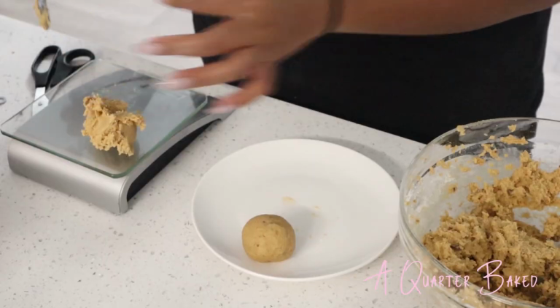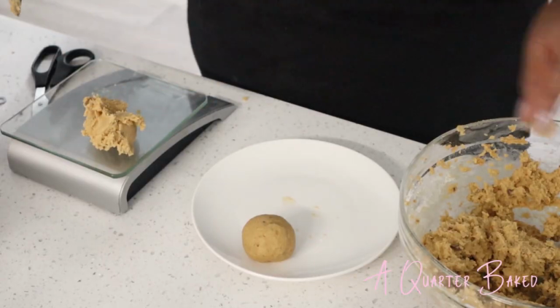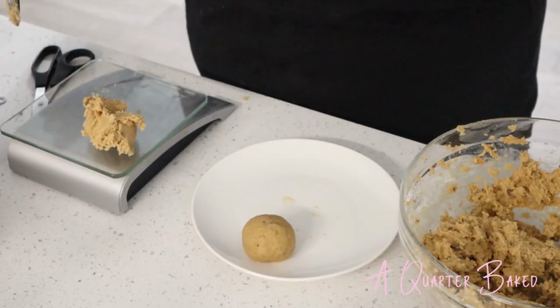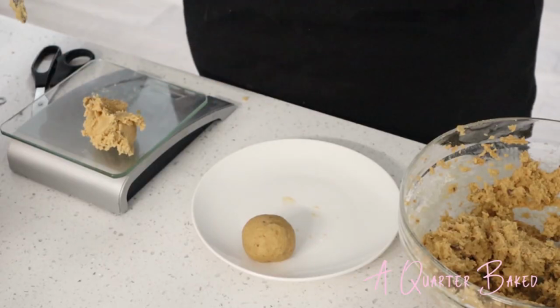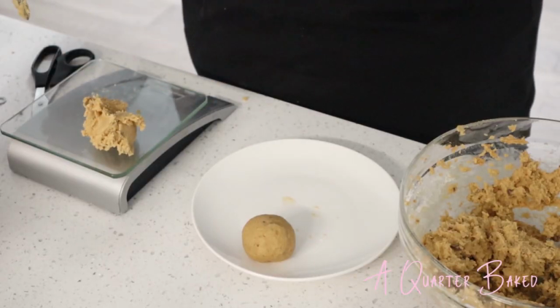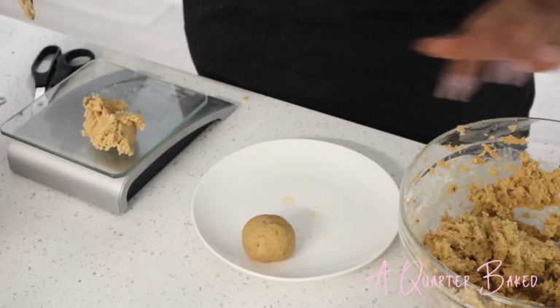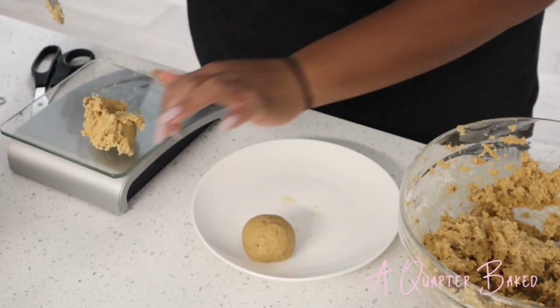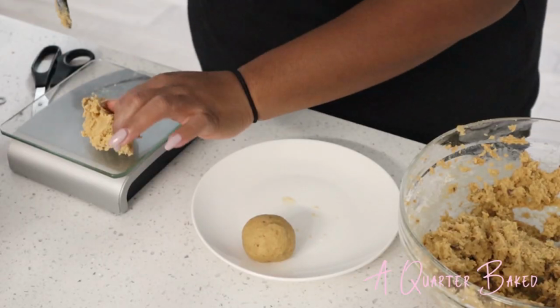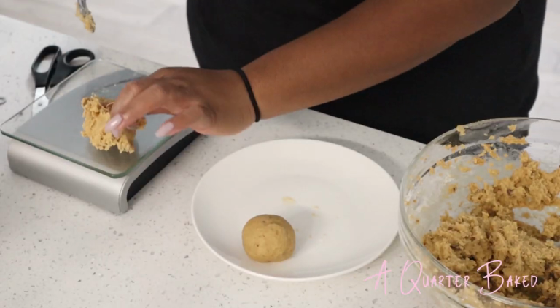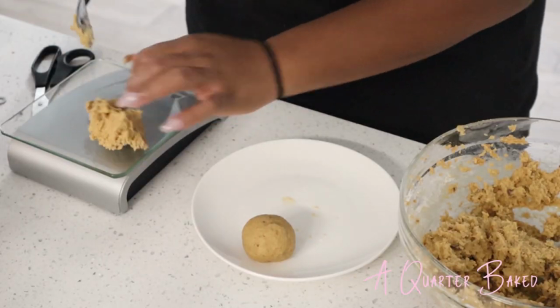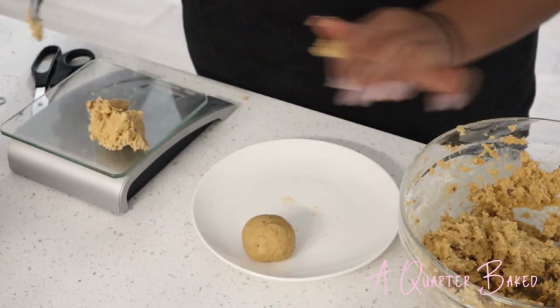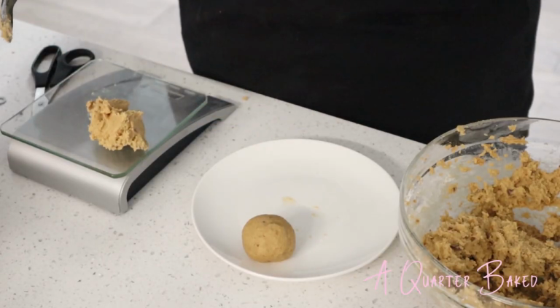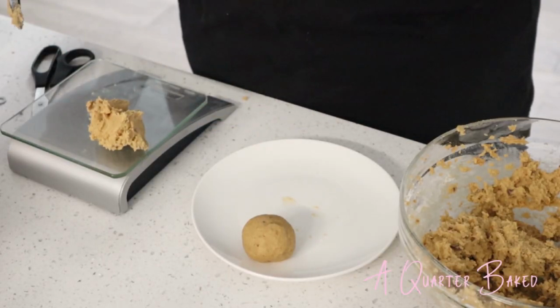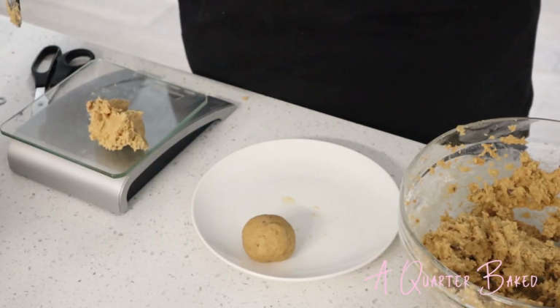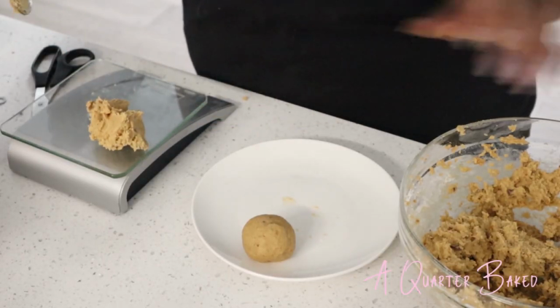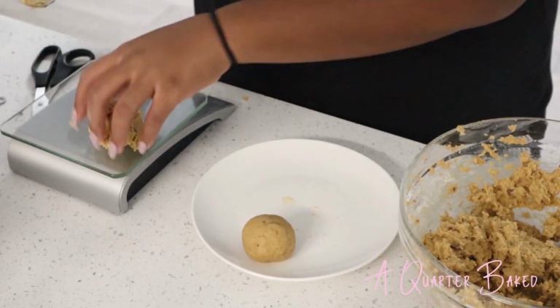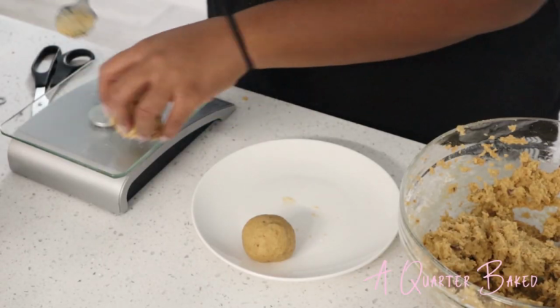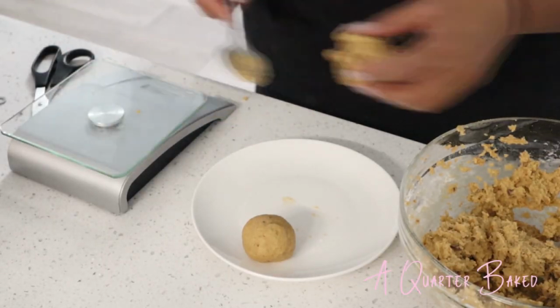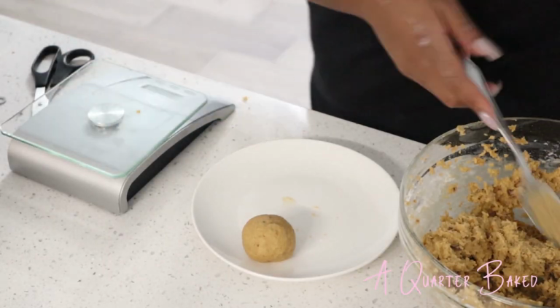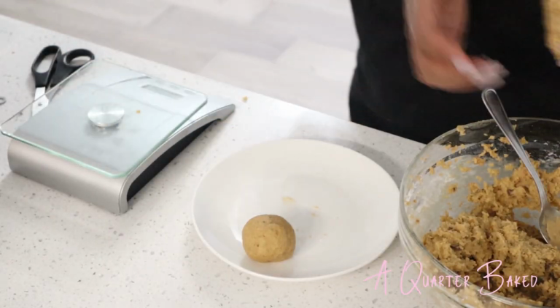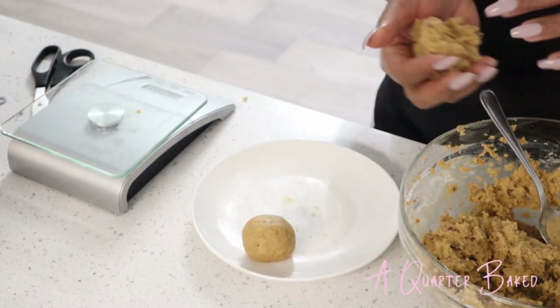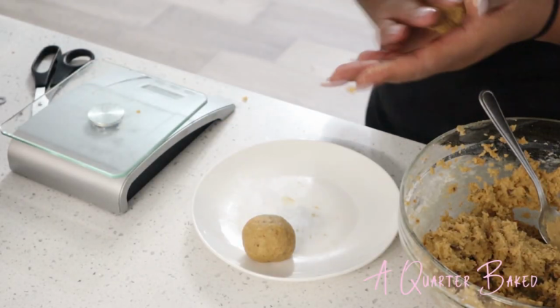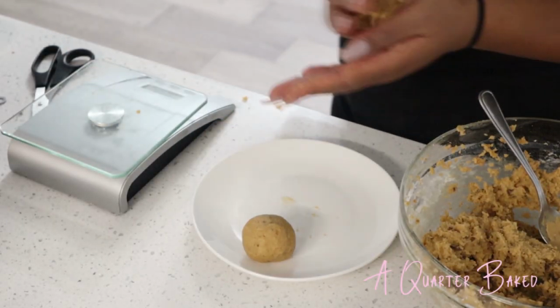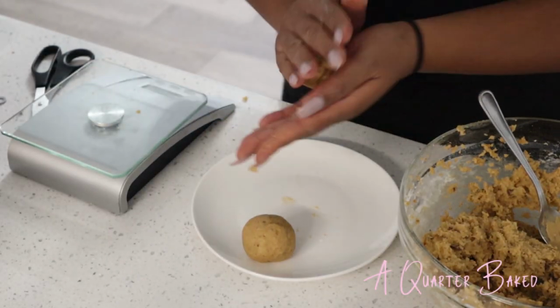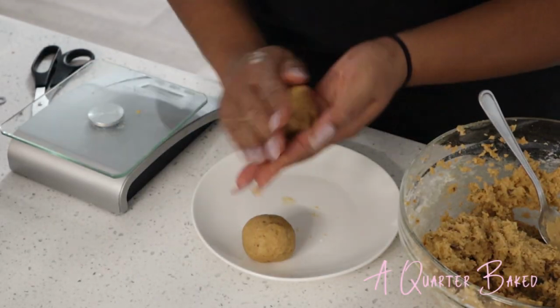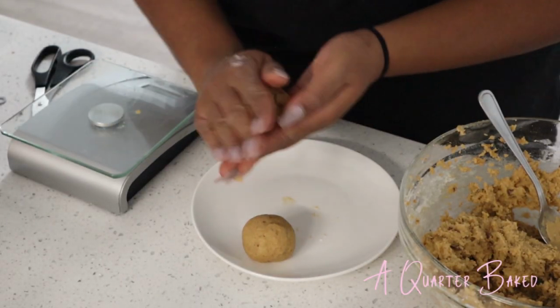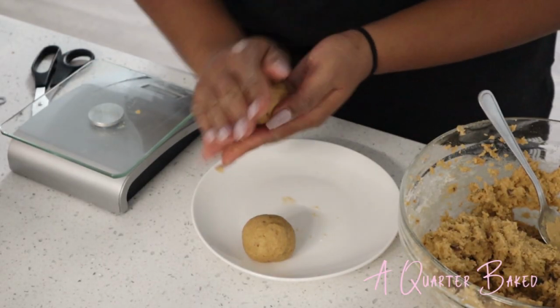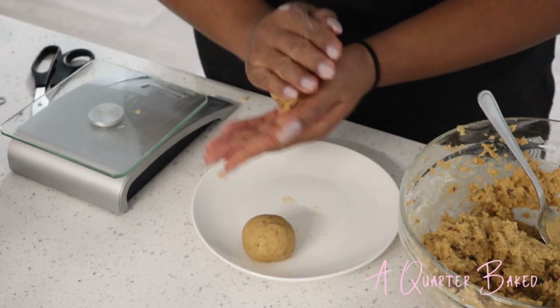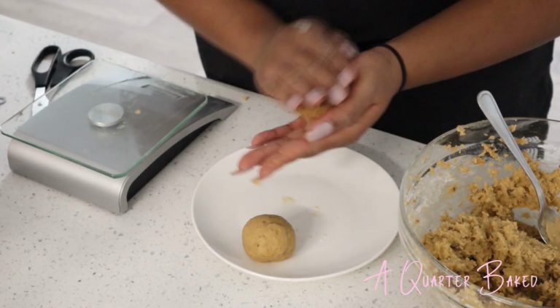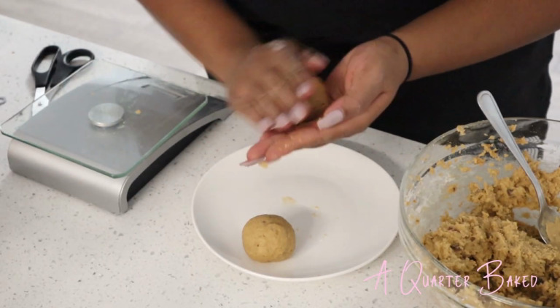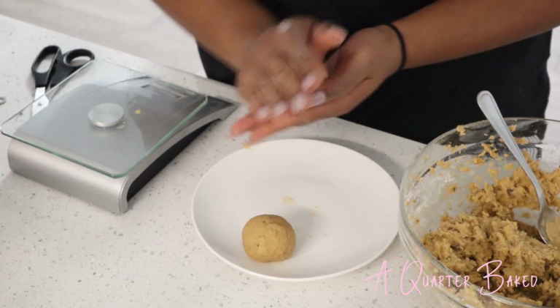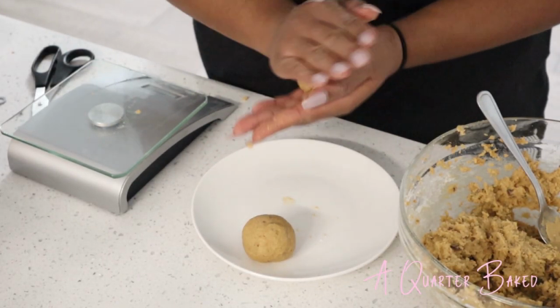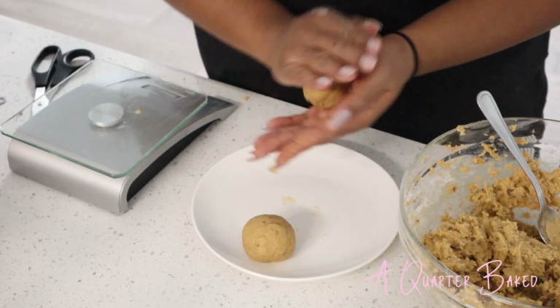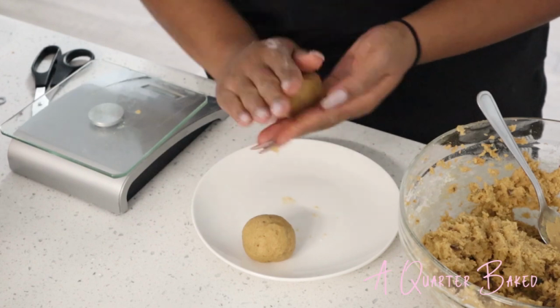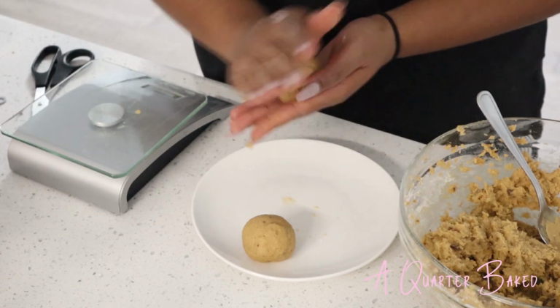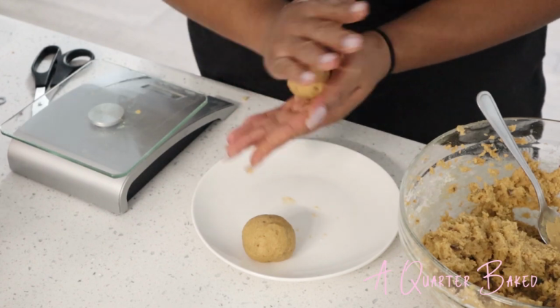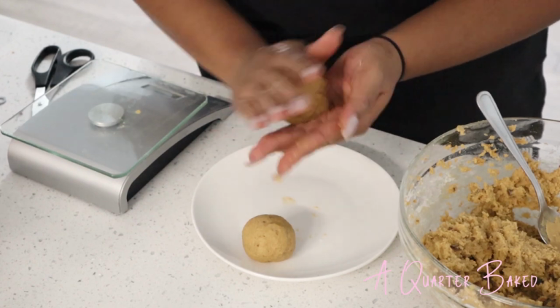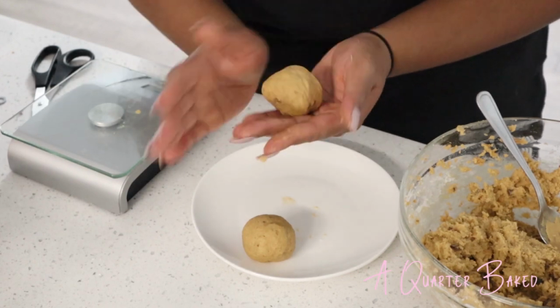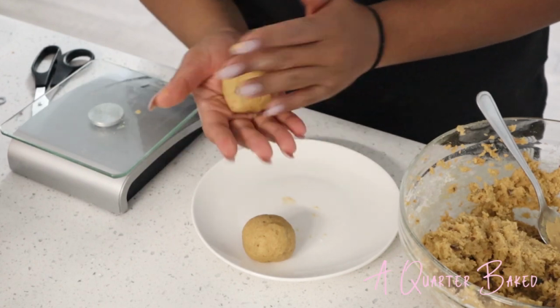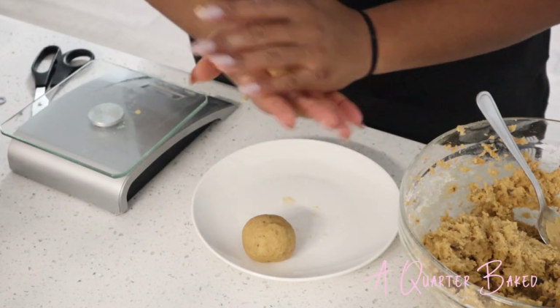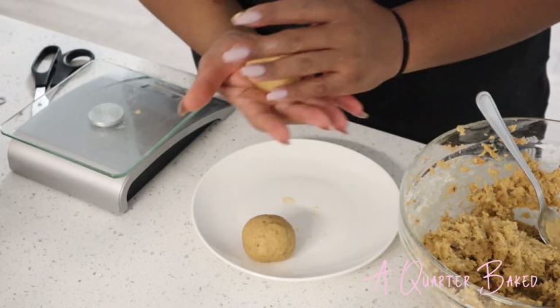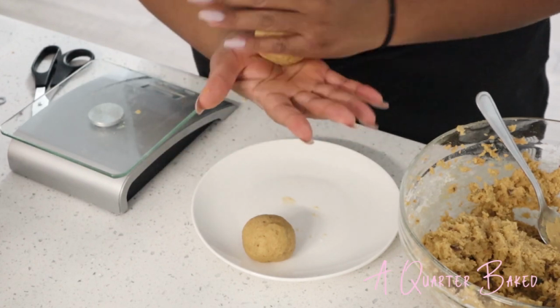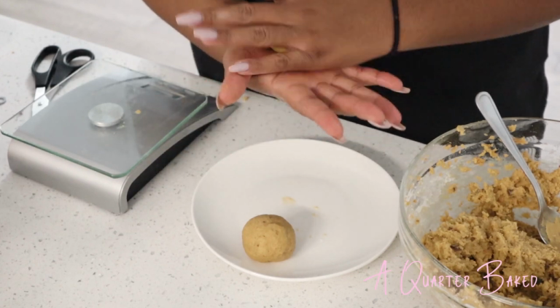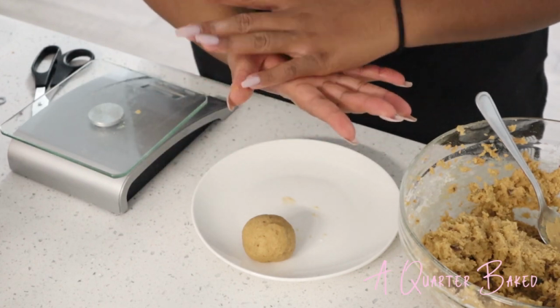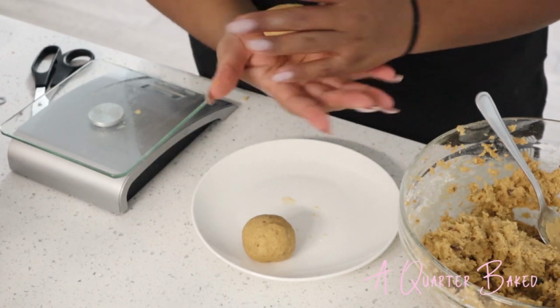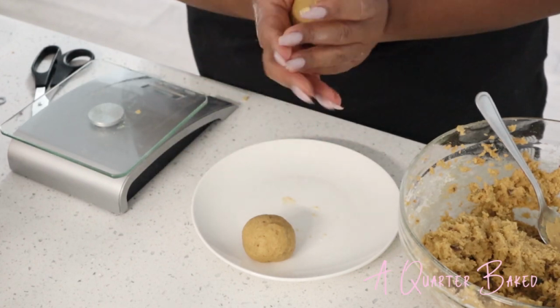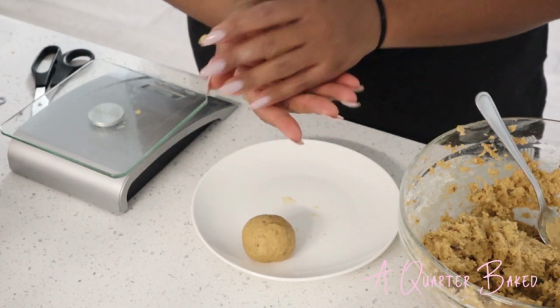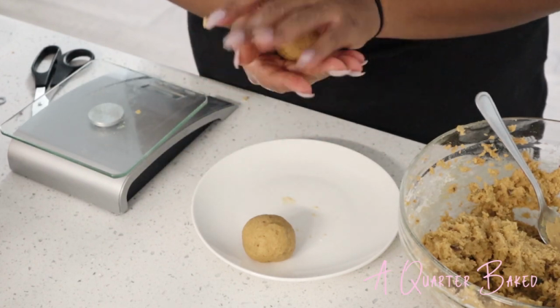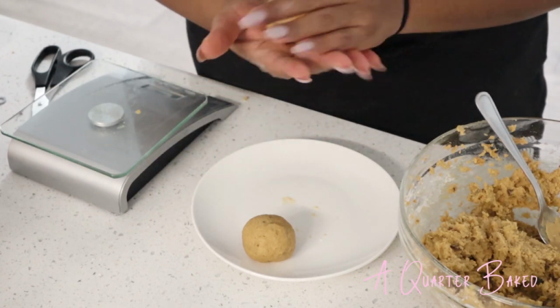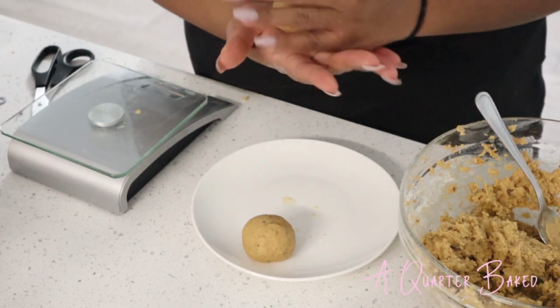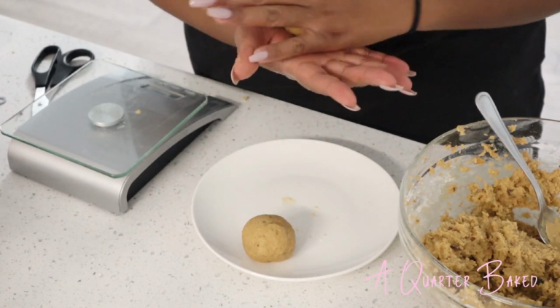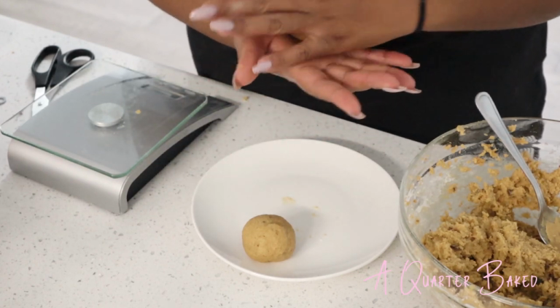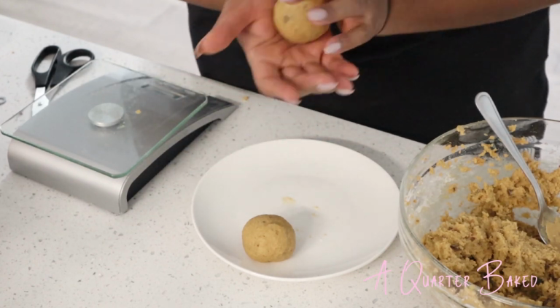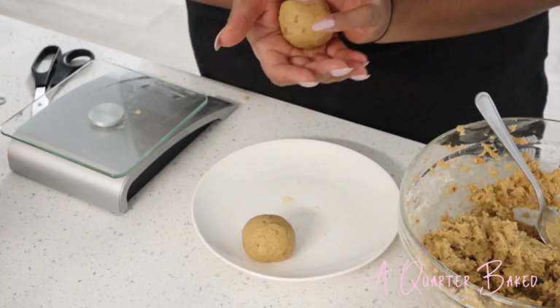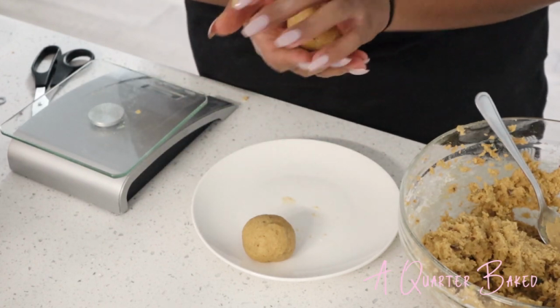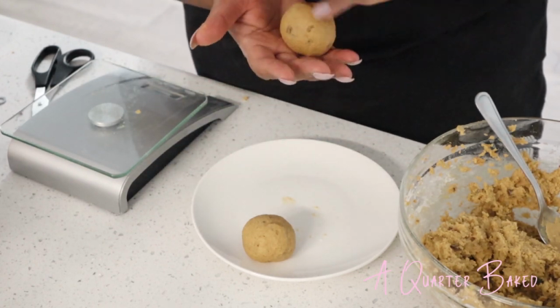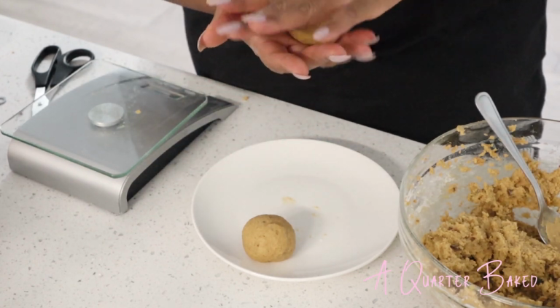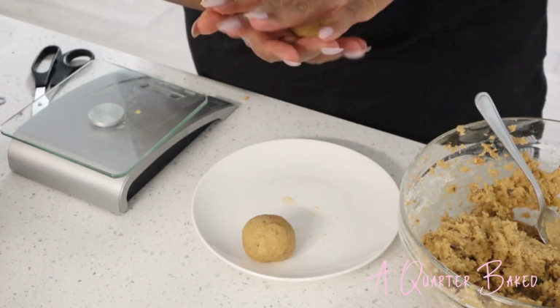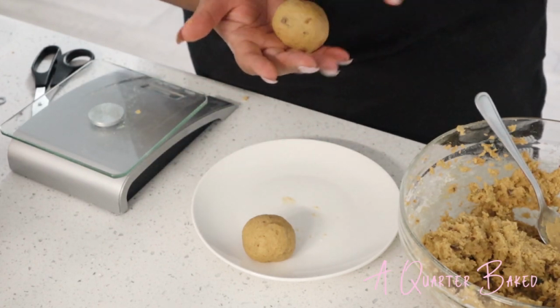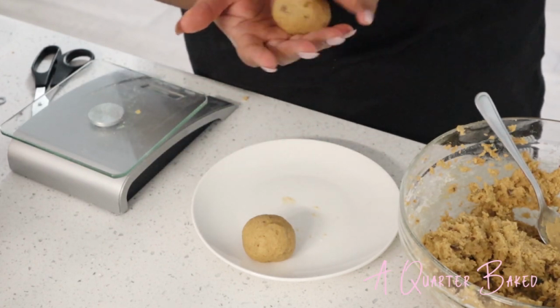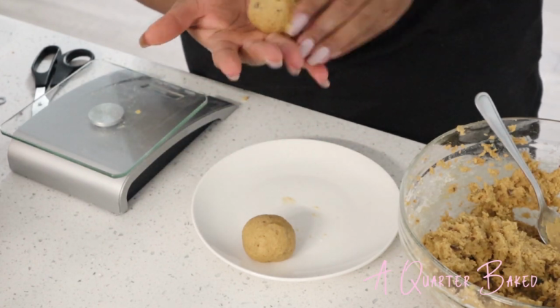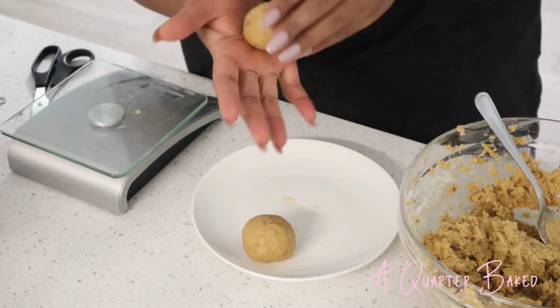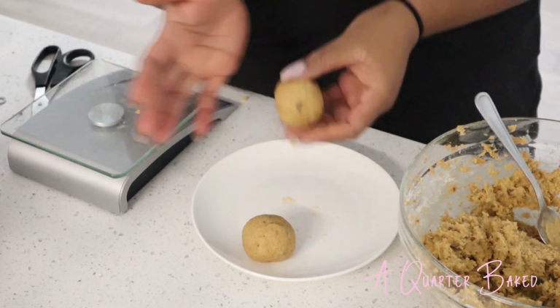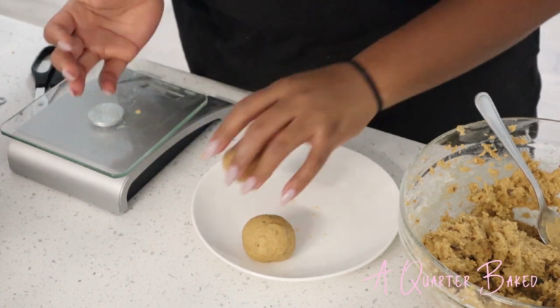I'm going to portion my cookie dough into 12 balls. I'm going to refrigerate them for about 20 minutes and then I'm going to bake them for 12 minutes and turn the tray halfway through.